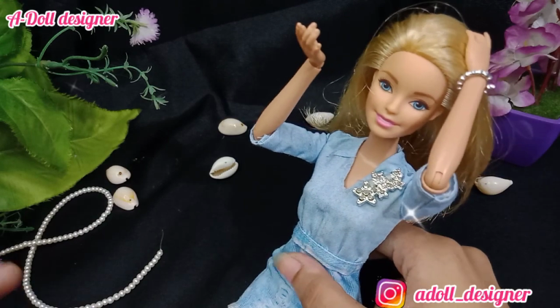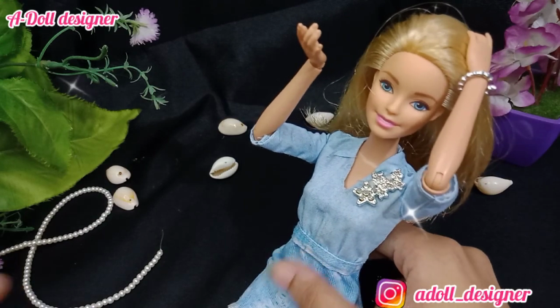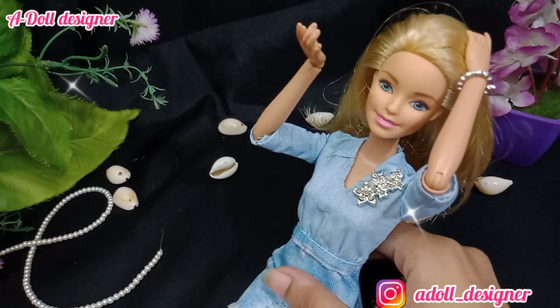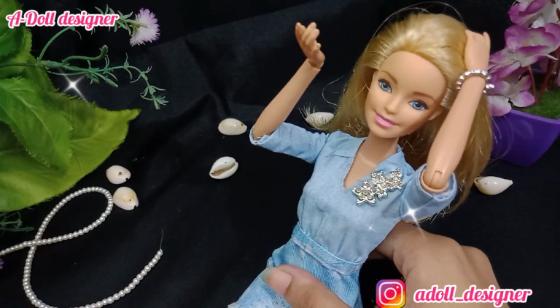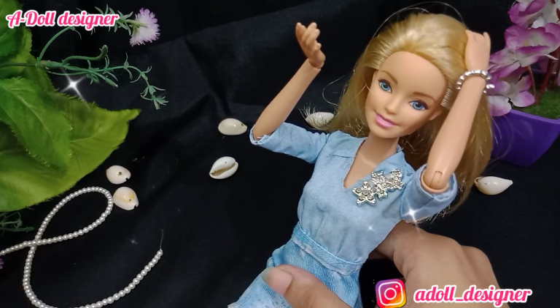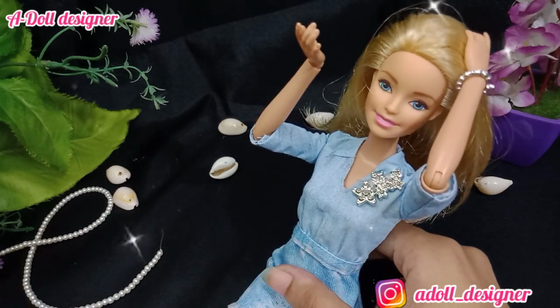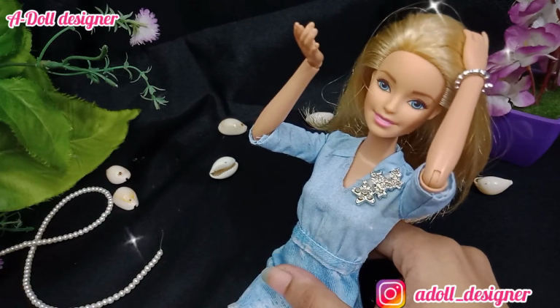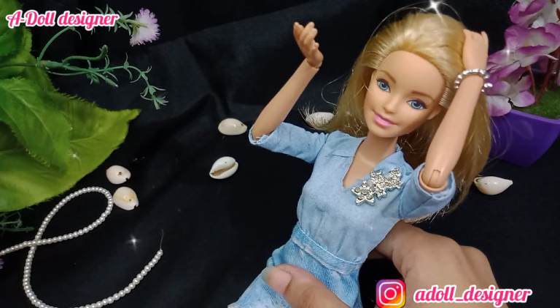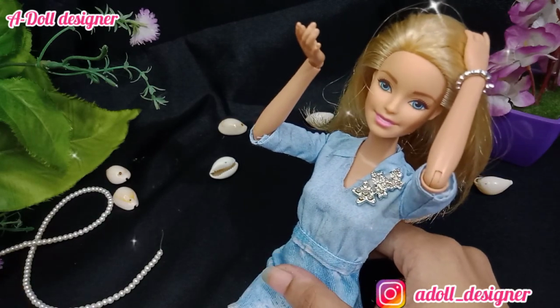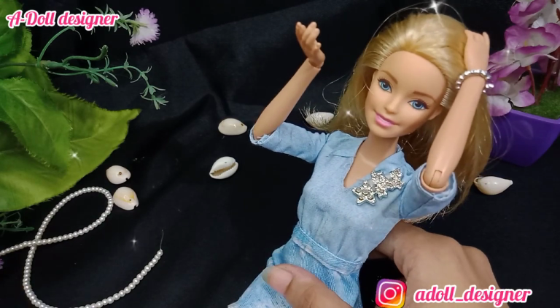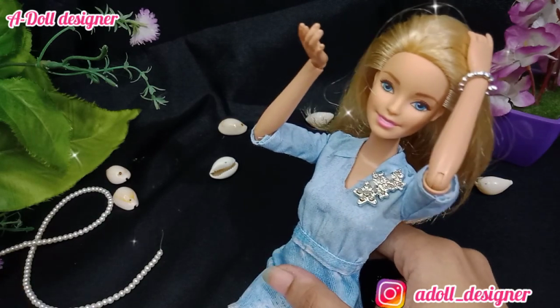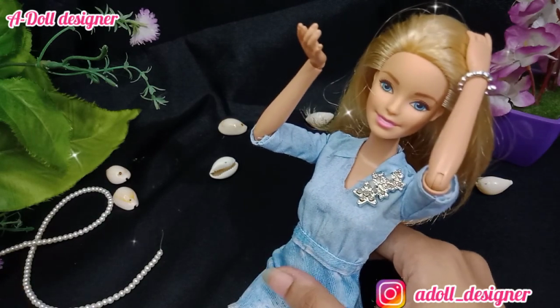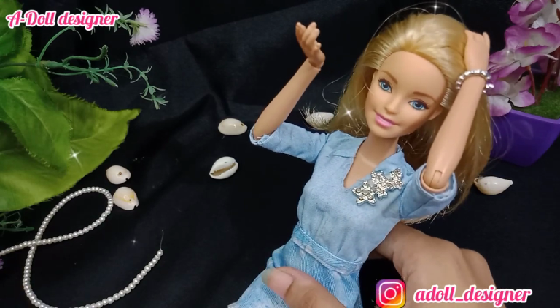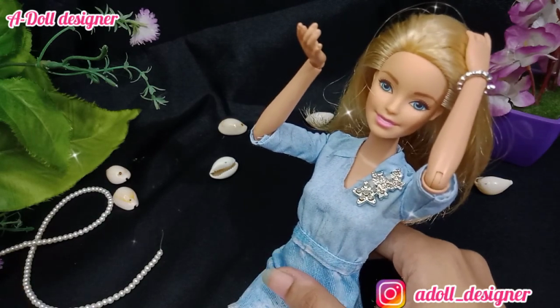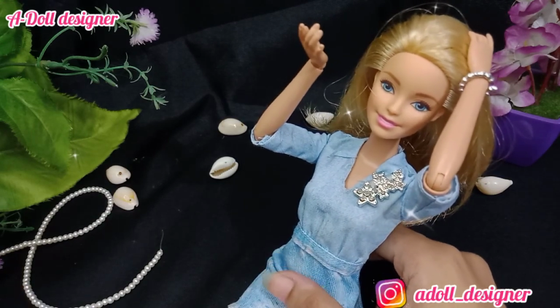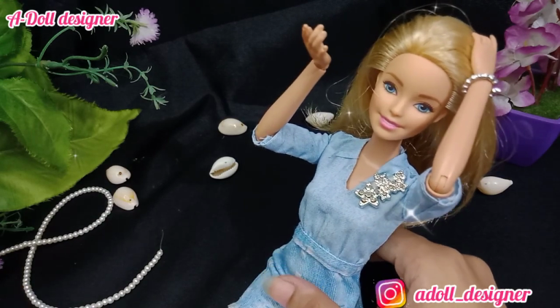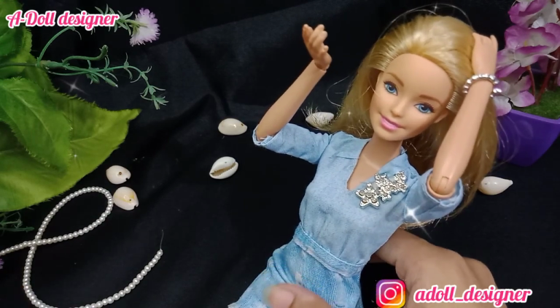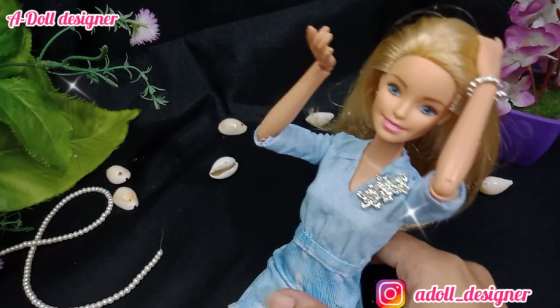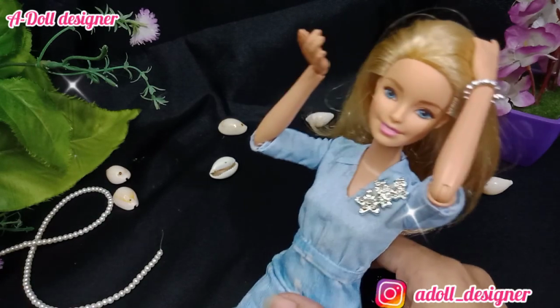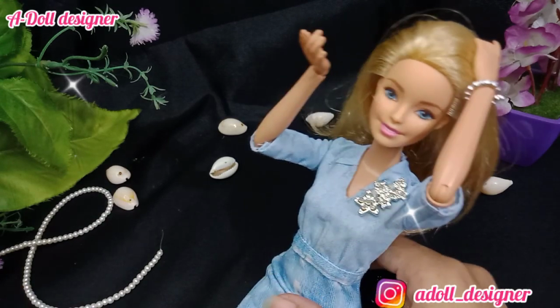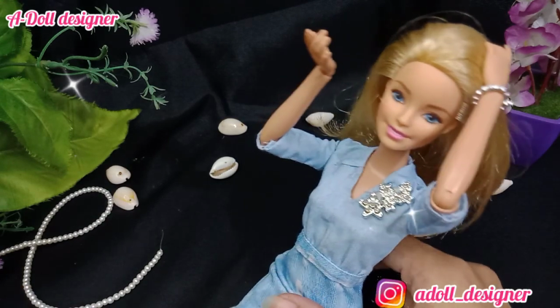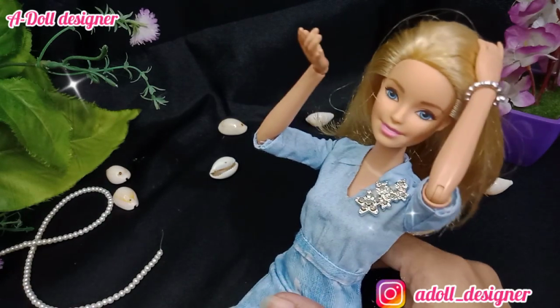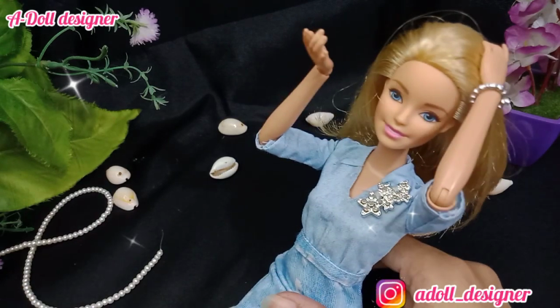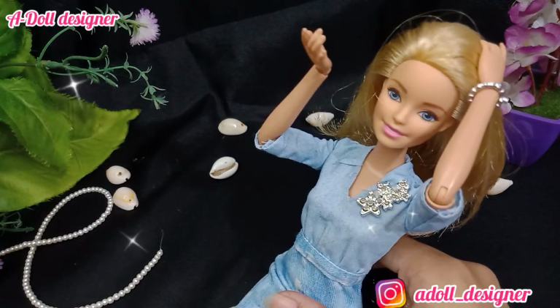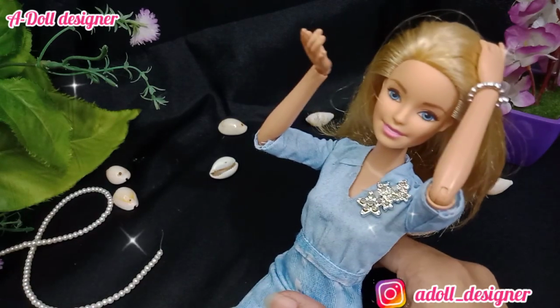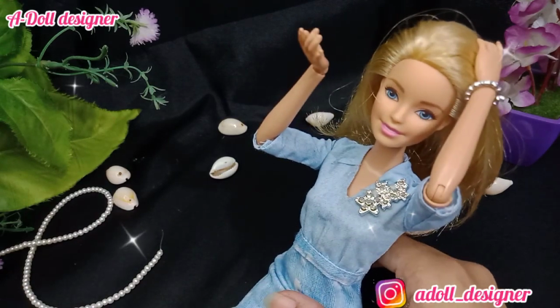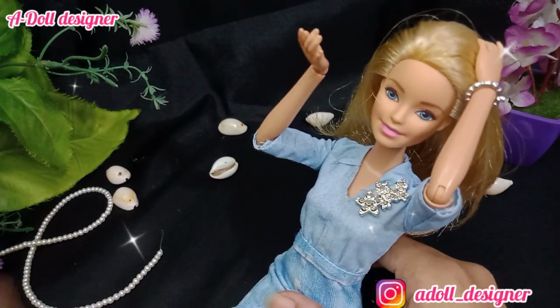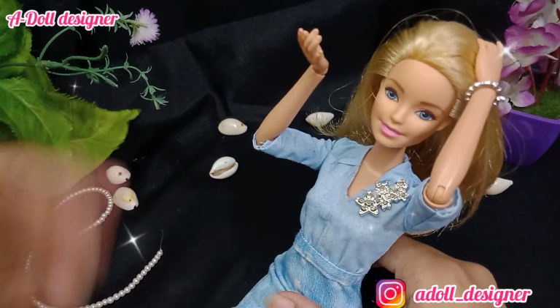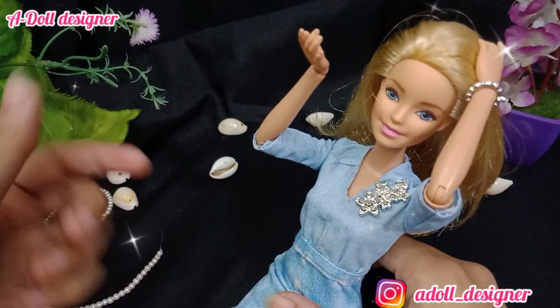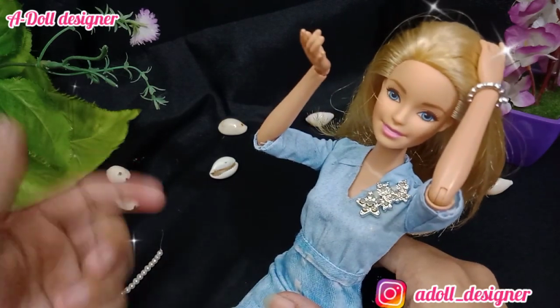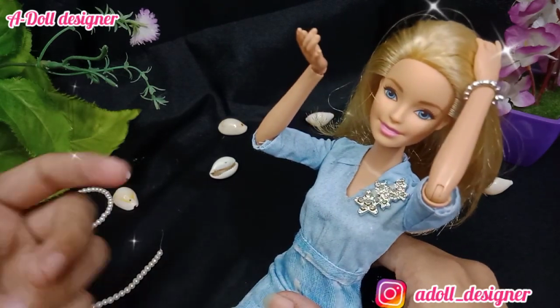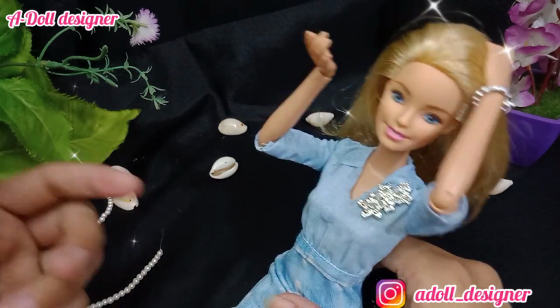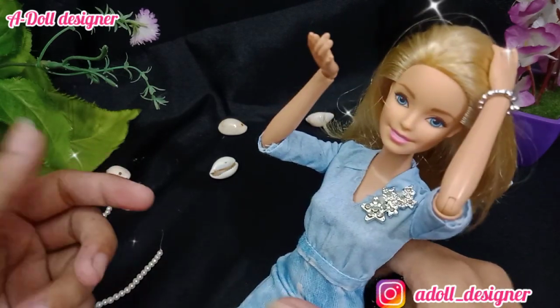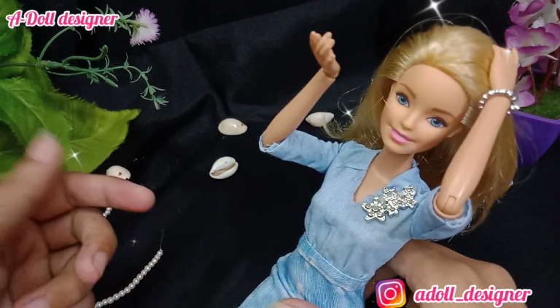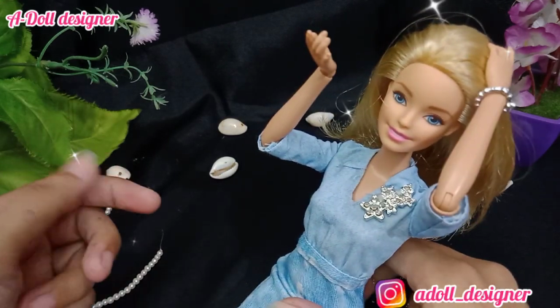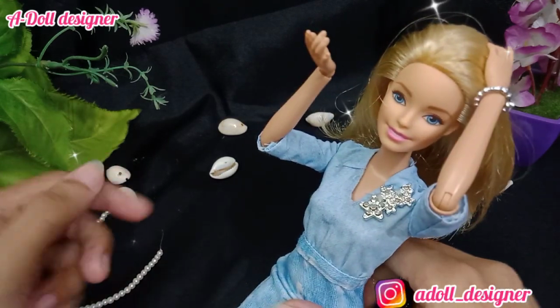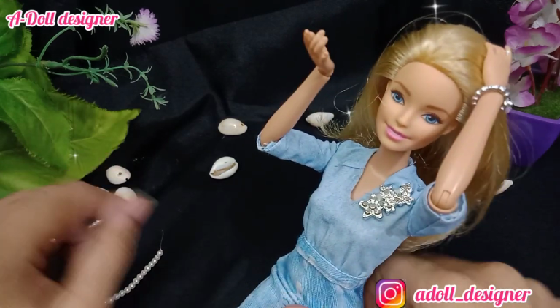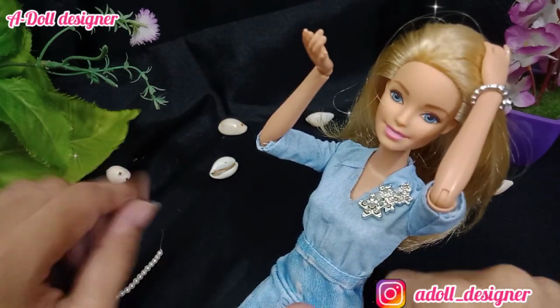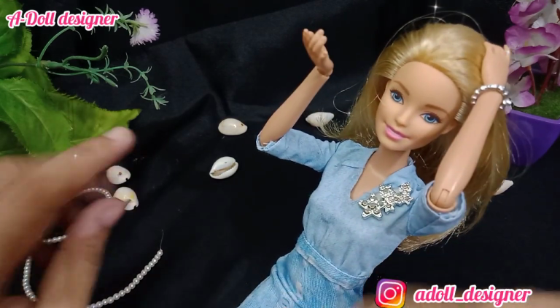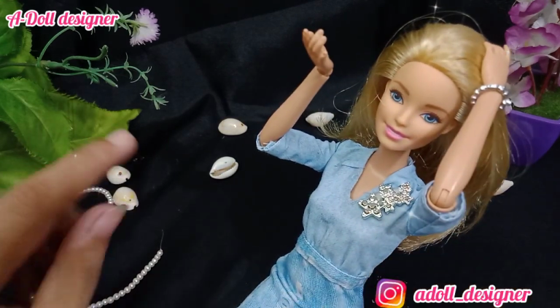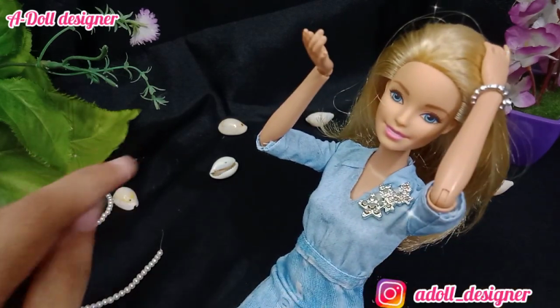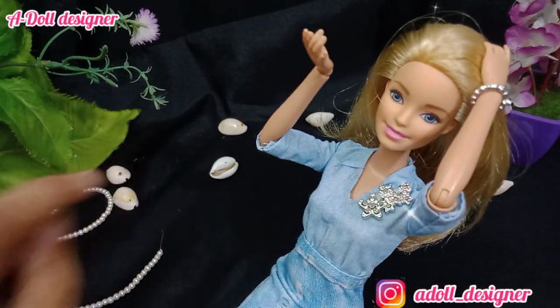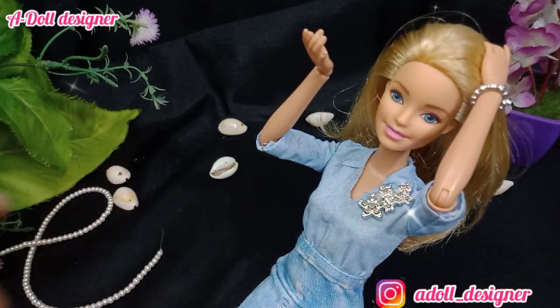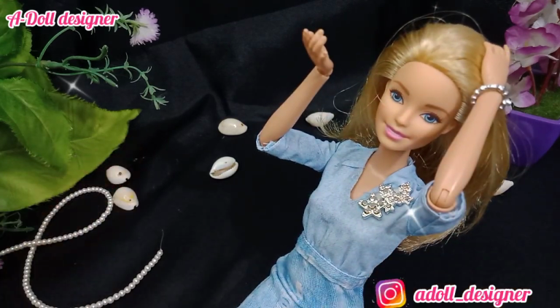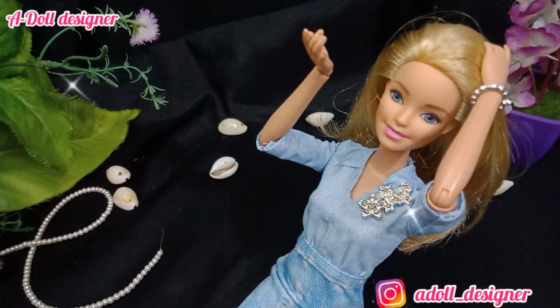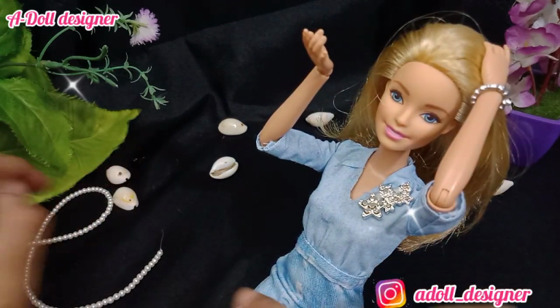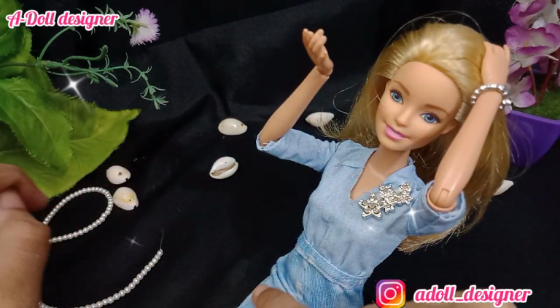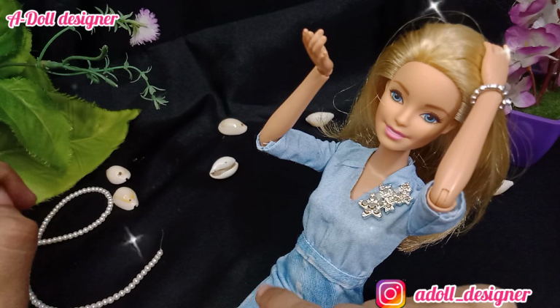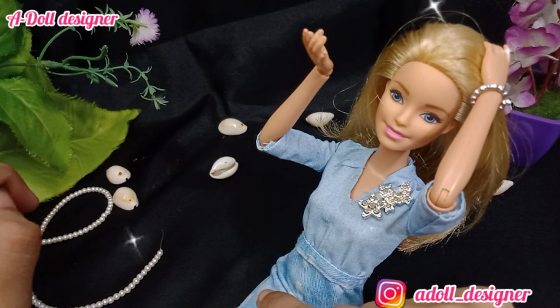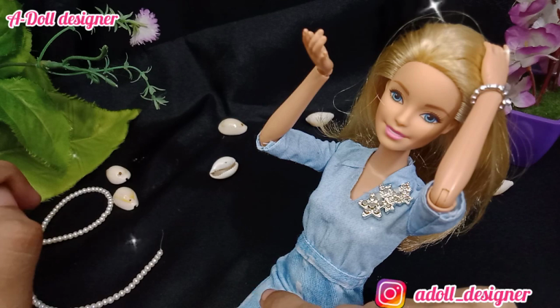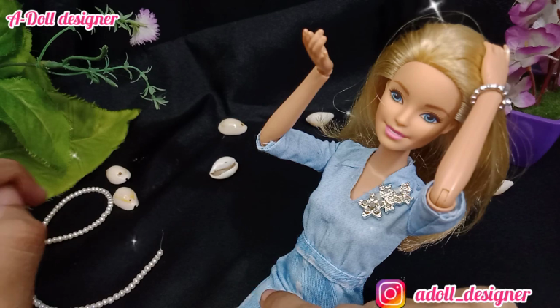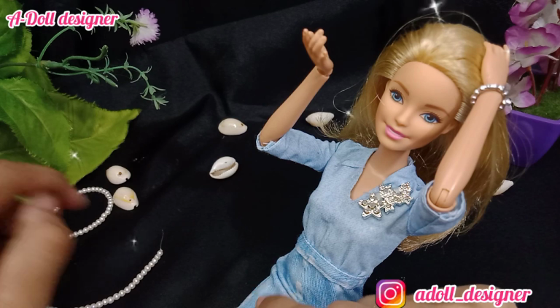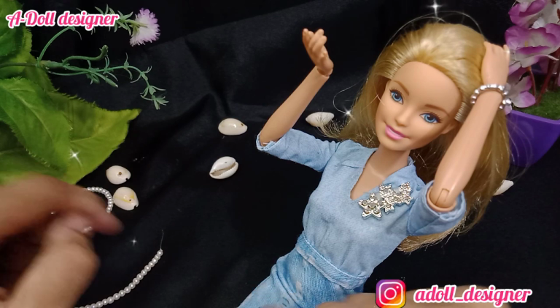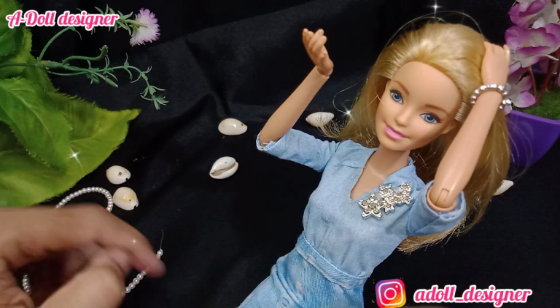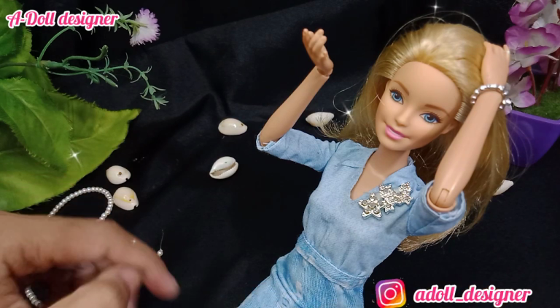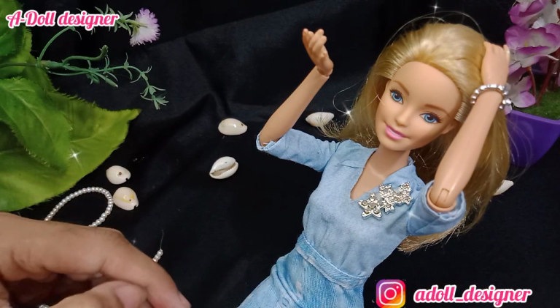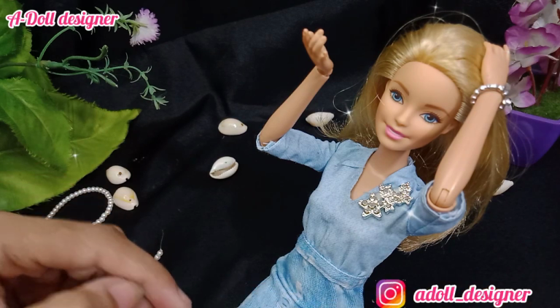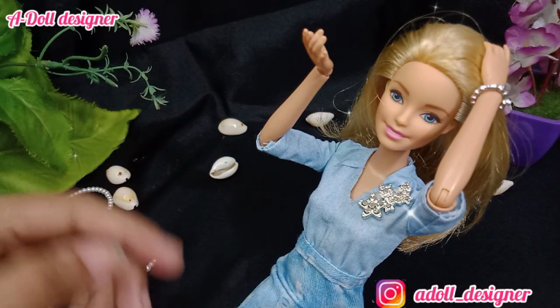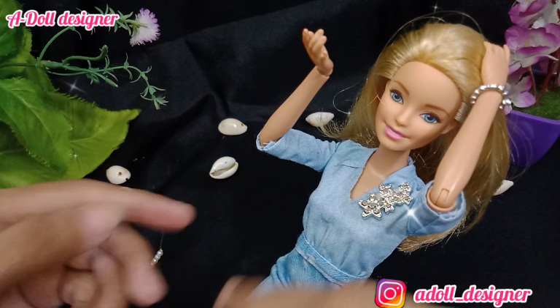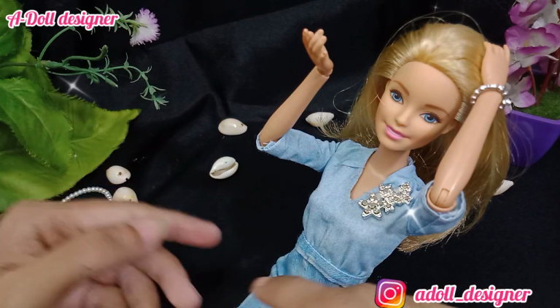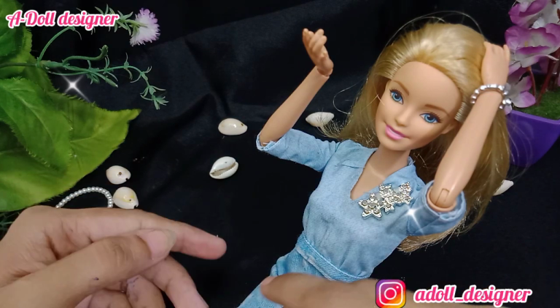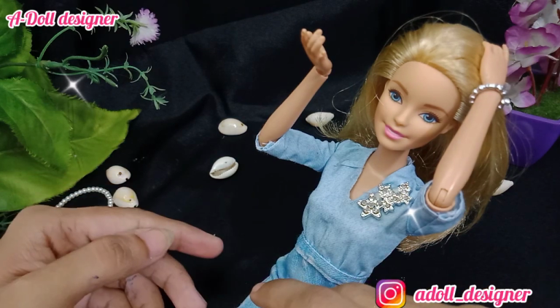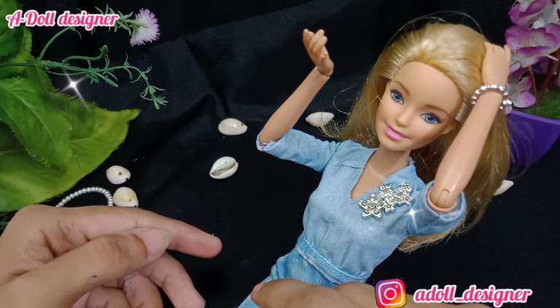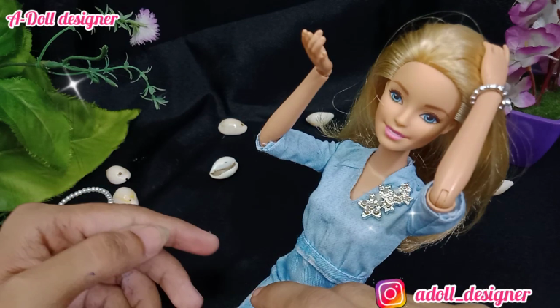If you guys want to suggest her name, I will choose a unique name from your suggestions.